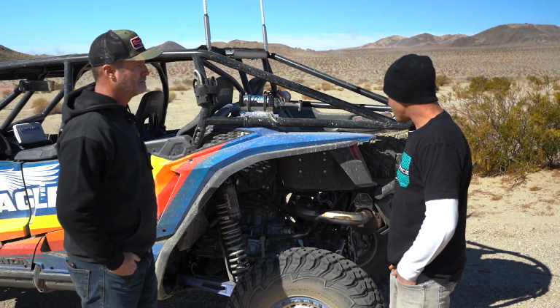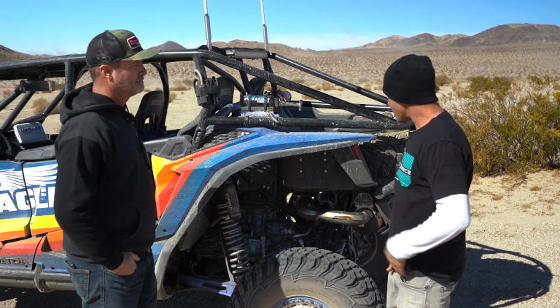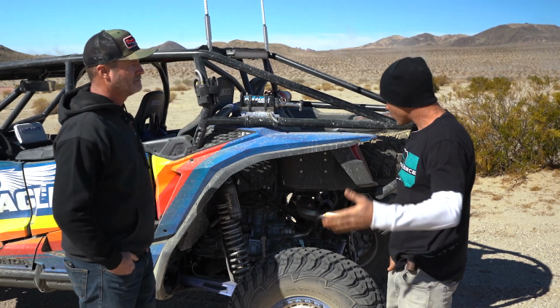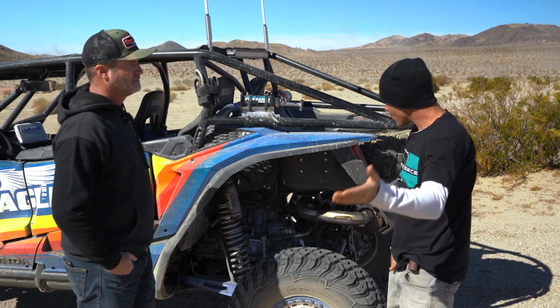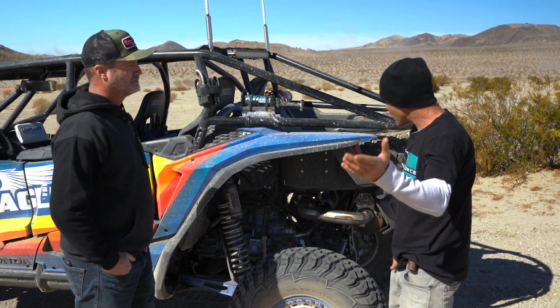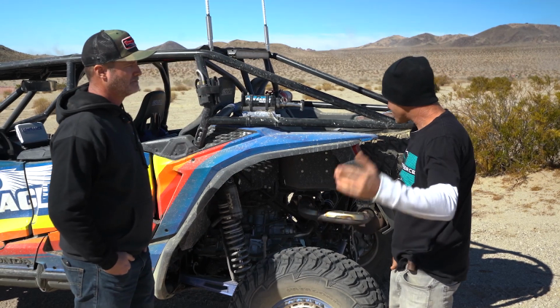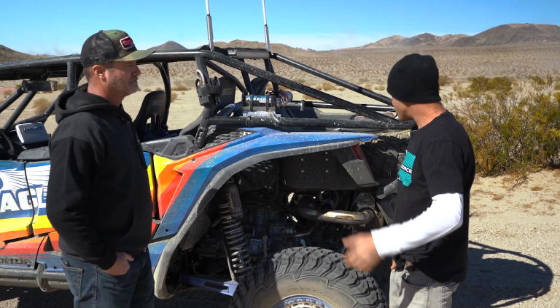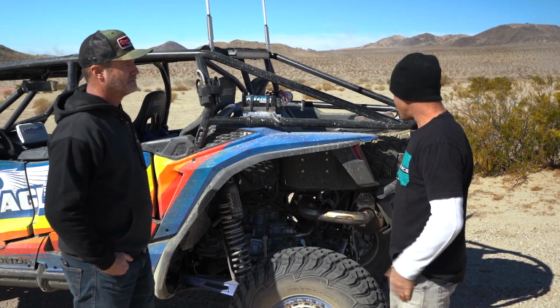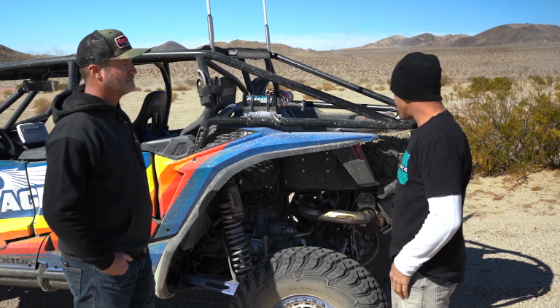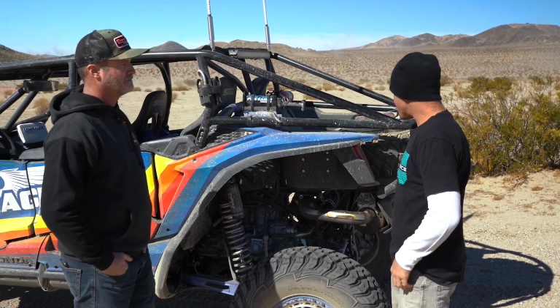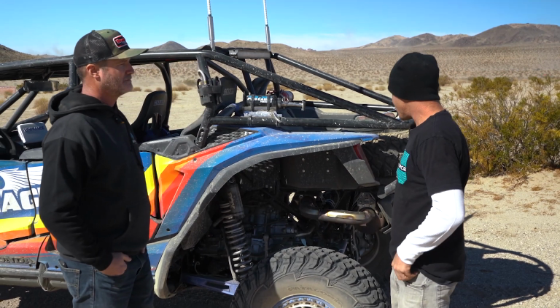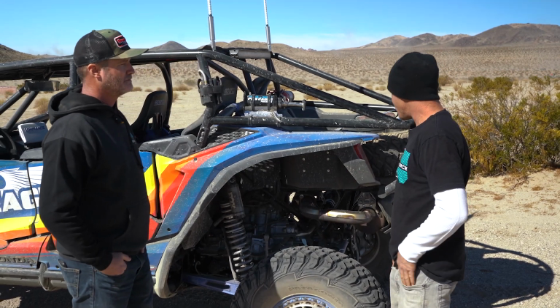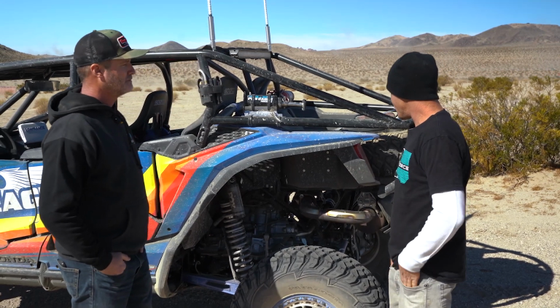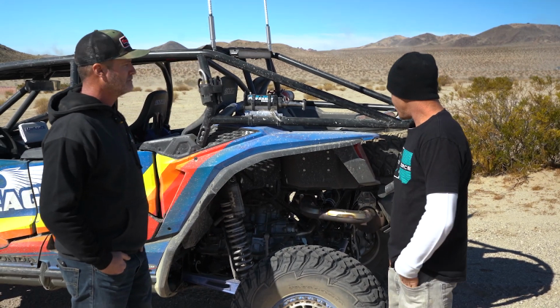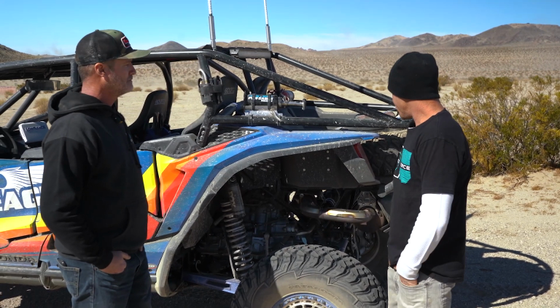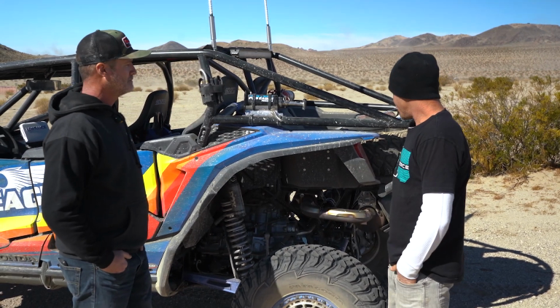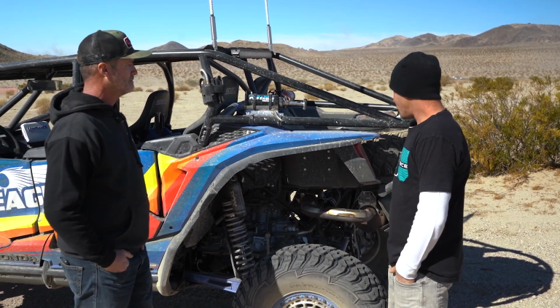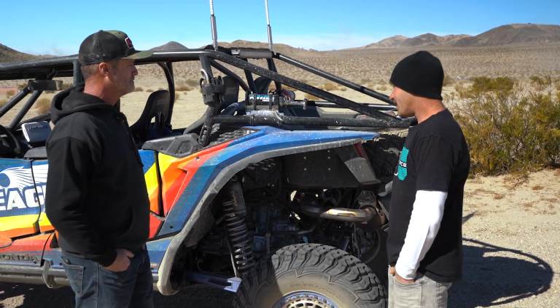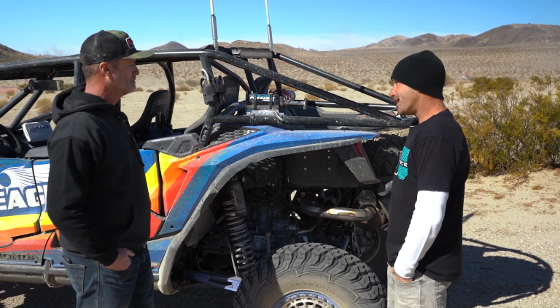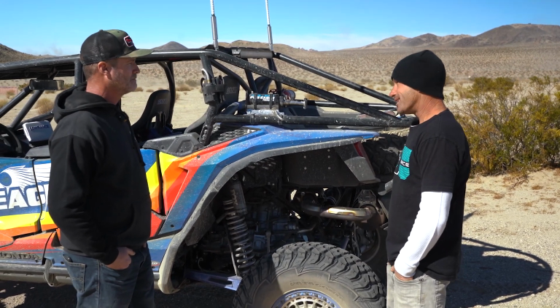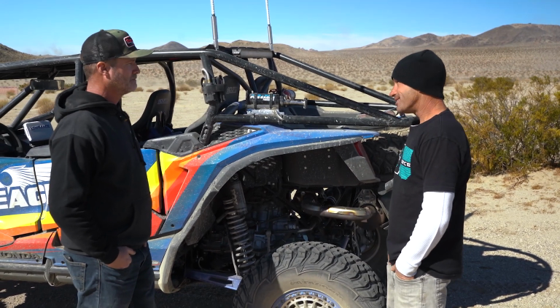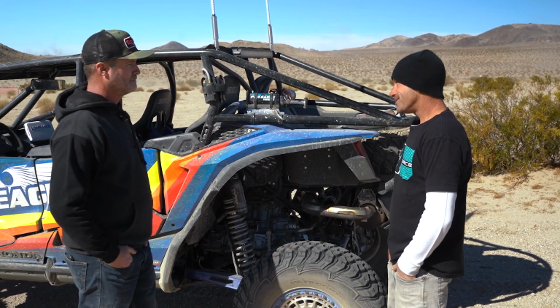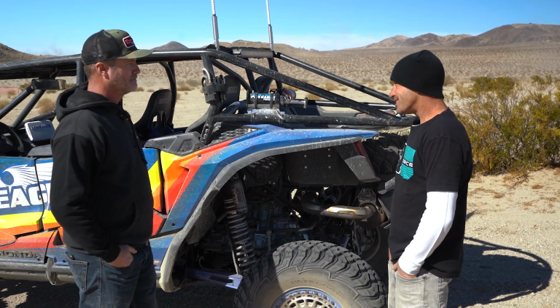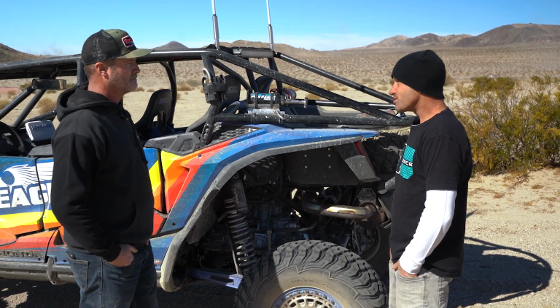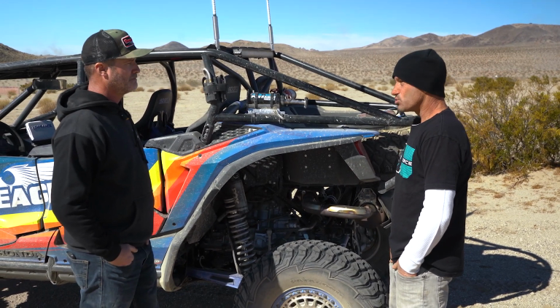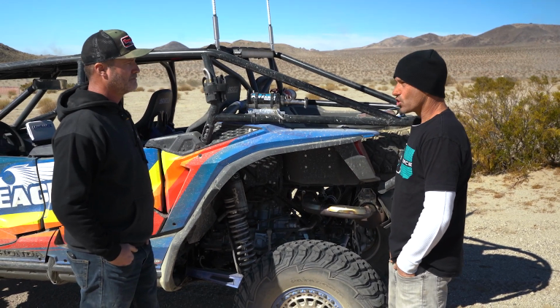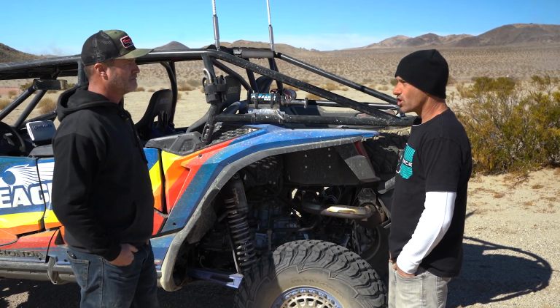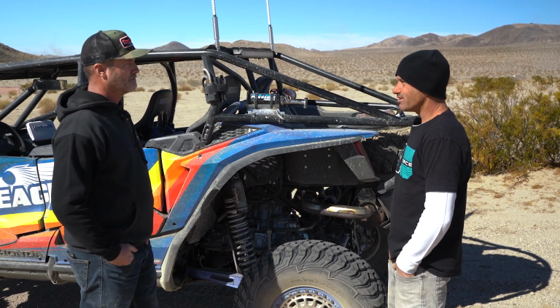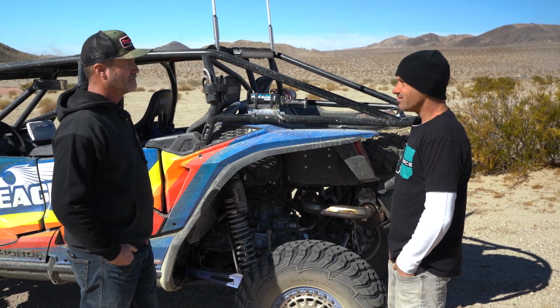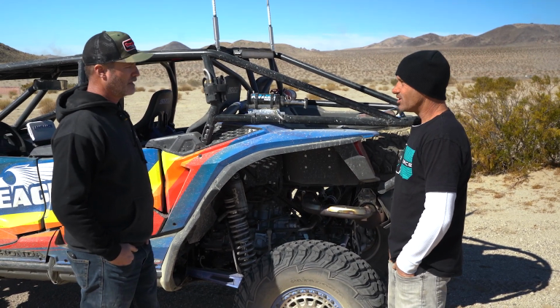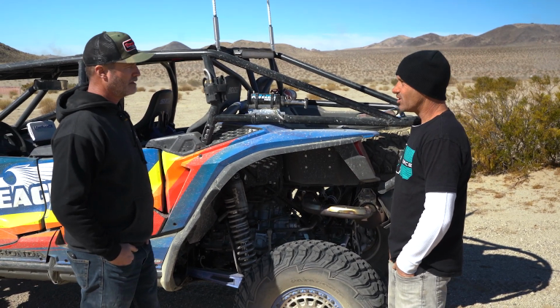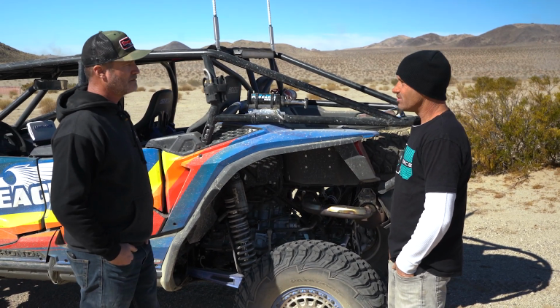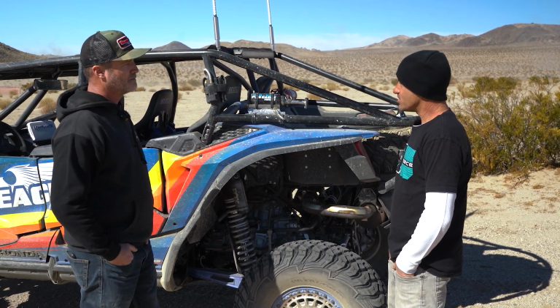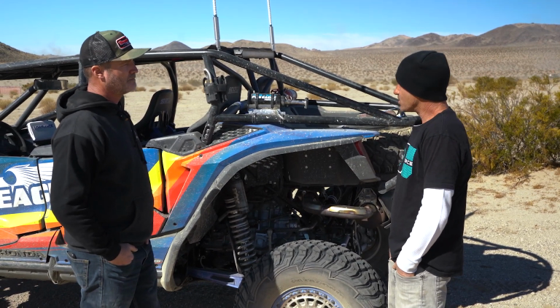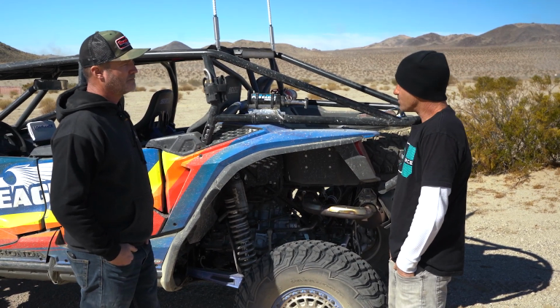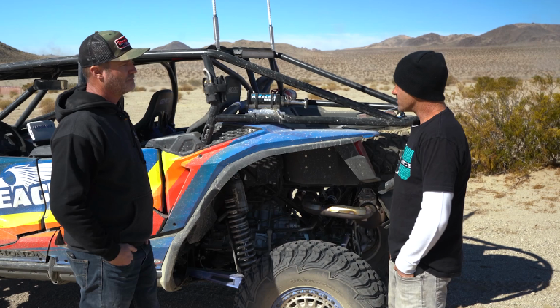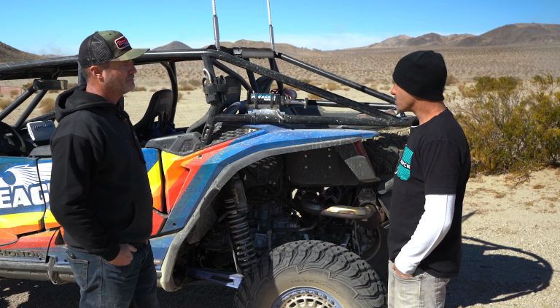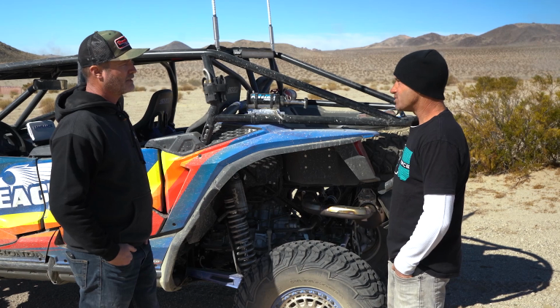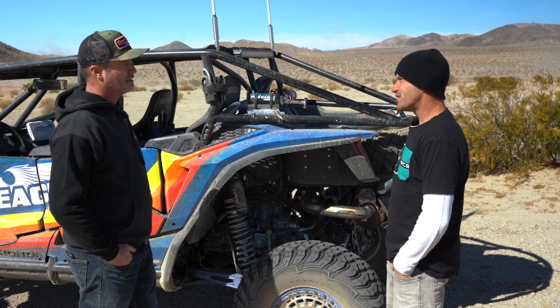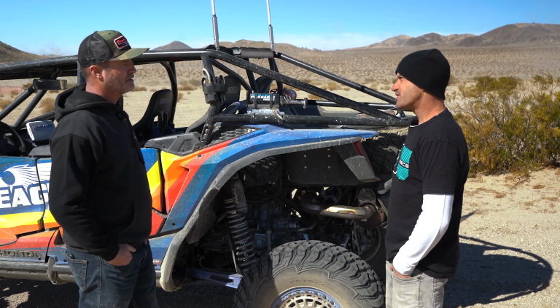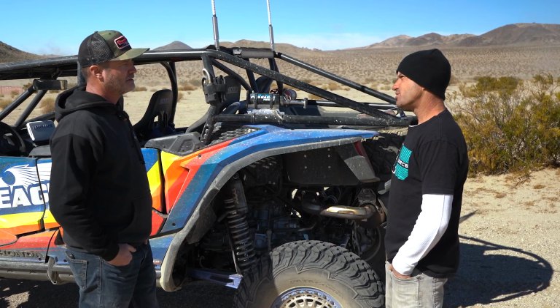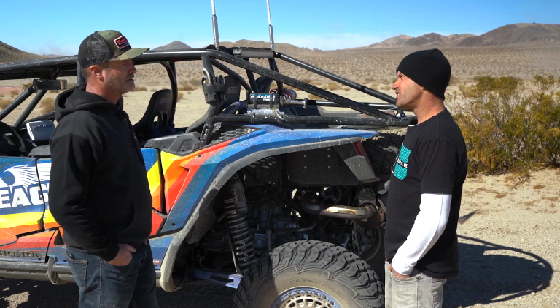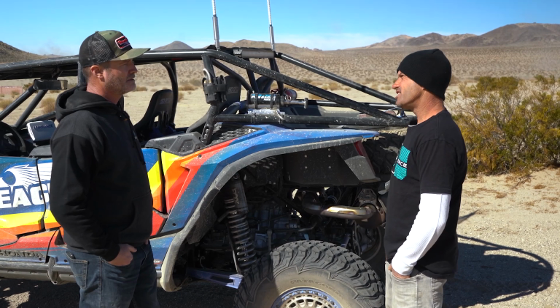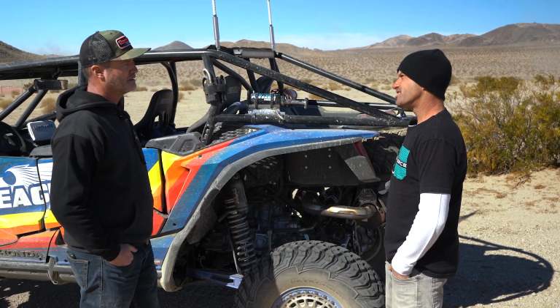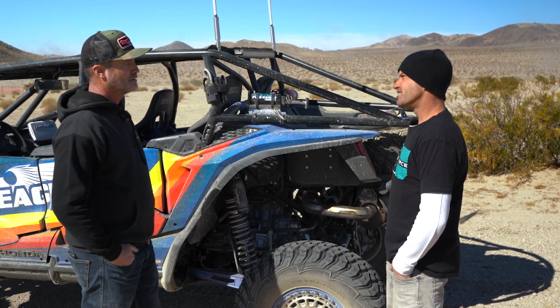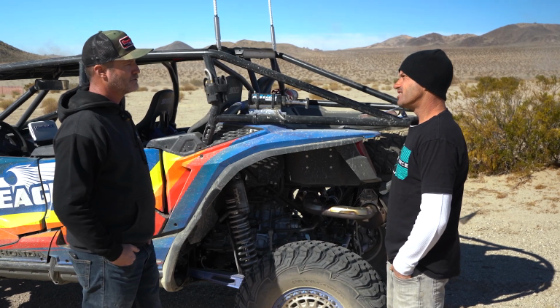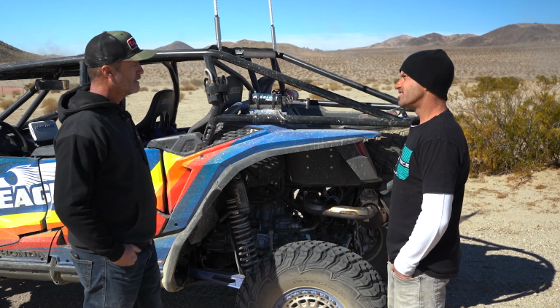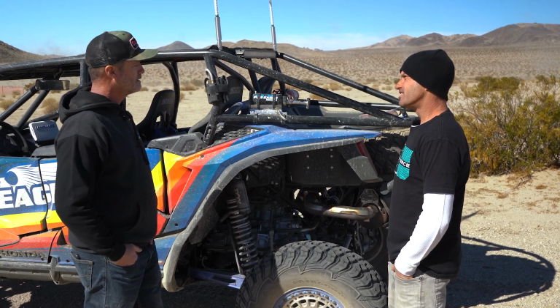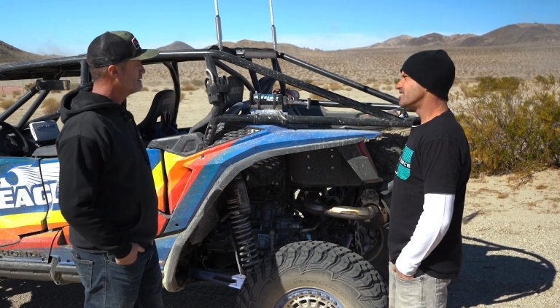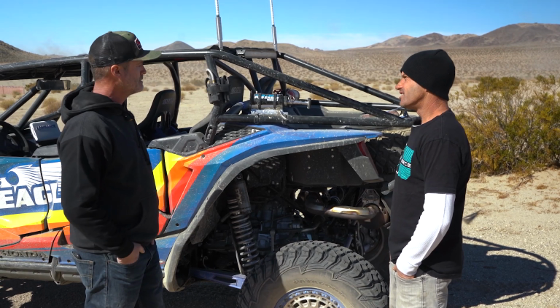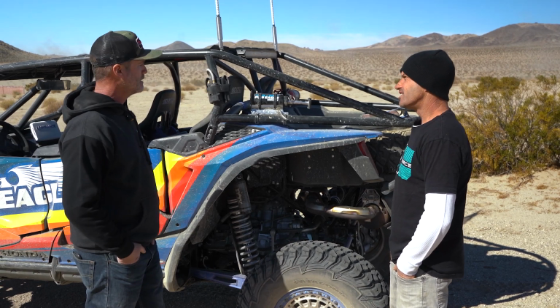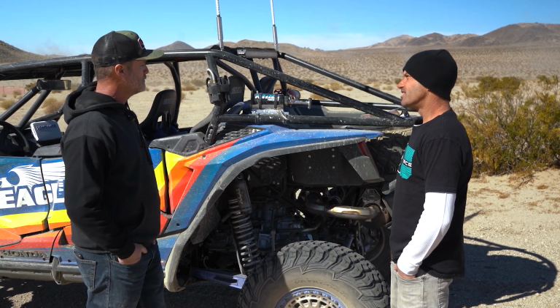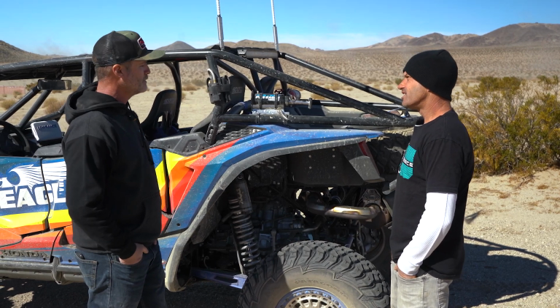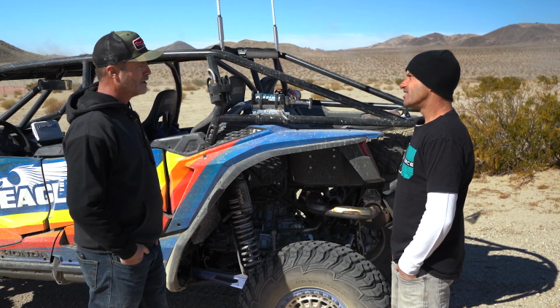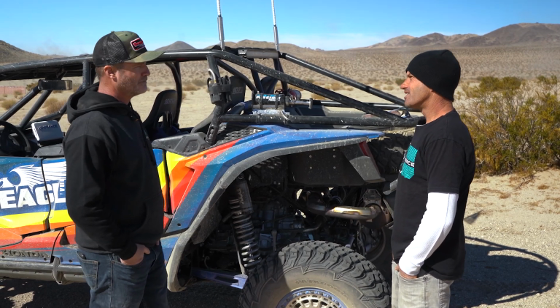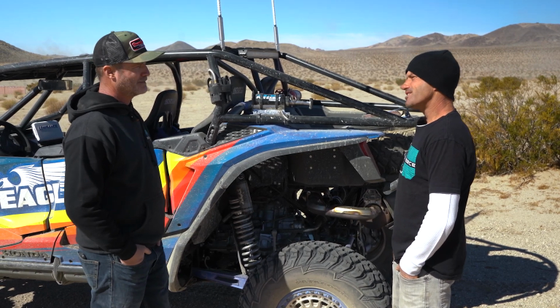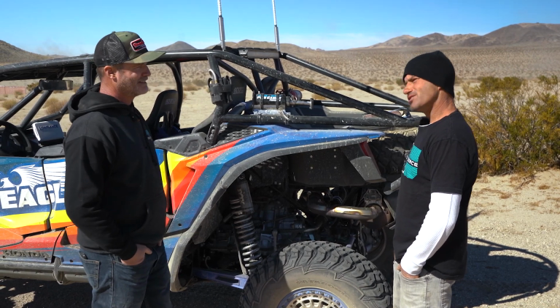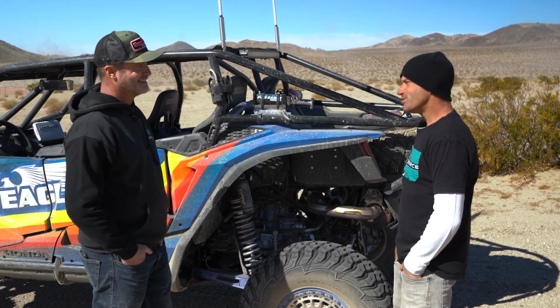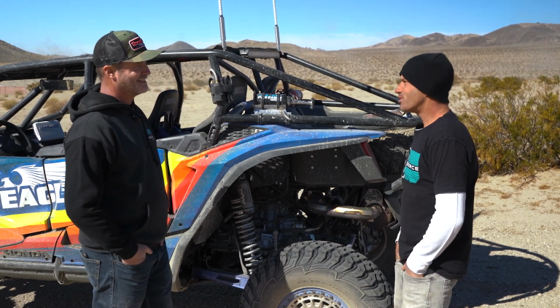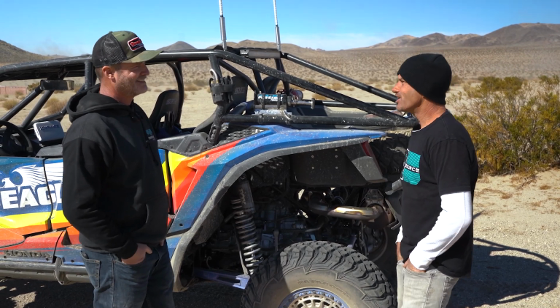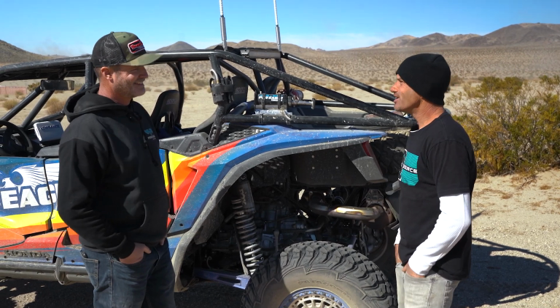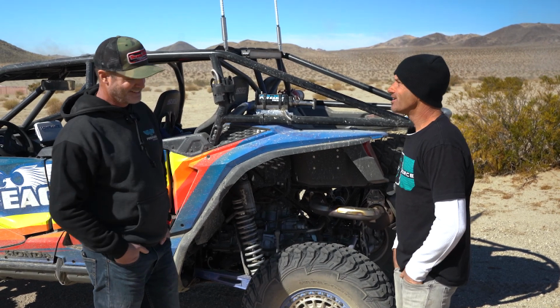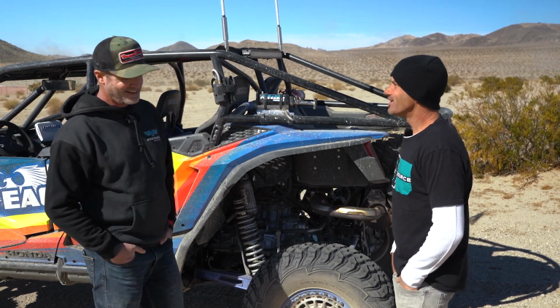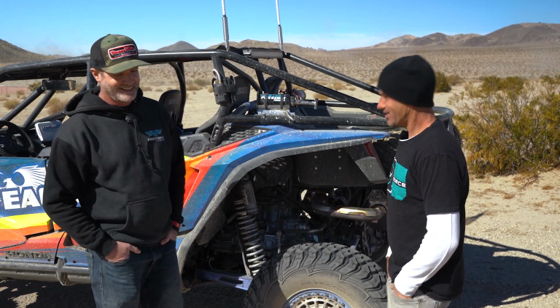That's how parts get developed — manufacturers meeting up at events, brainstorming together, and those parts end up on the website at UTVsource.com. Chuck, always good to see you. Everyone wants to see this thing hit some dirt, so let's take it for a rip!